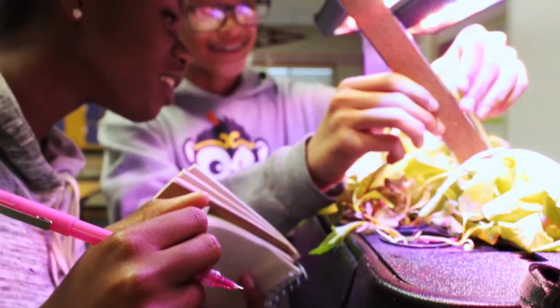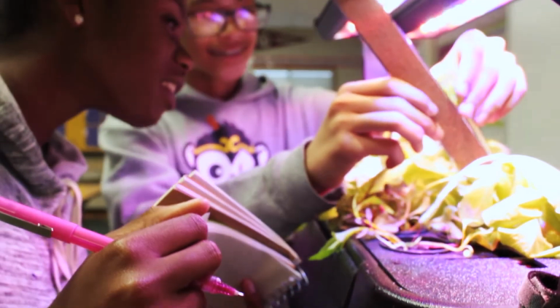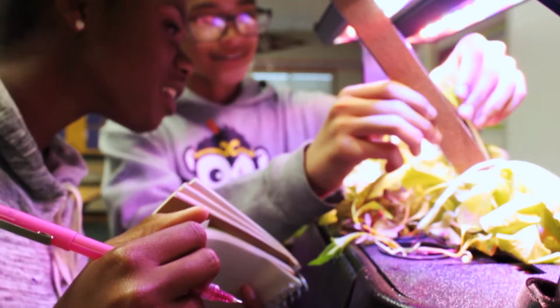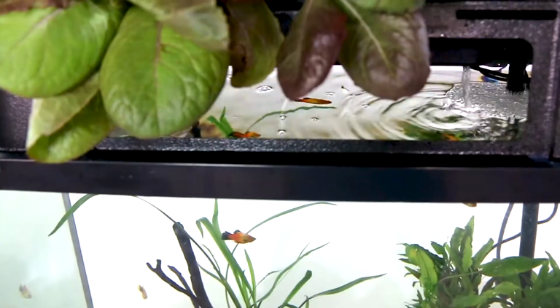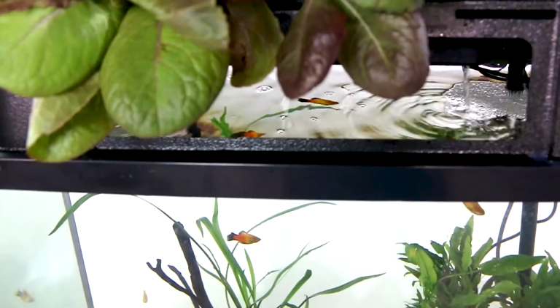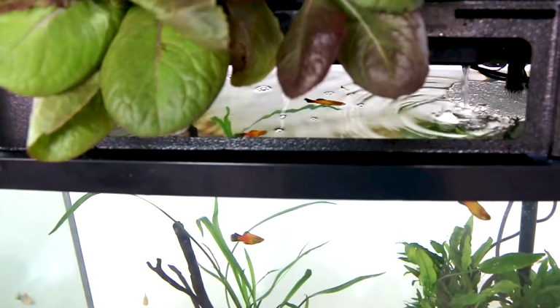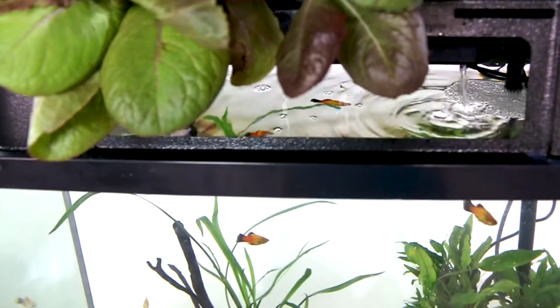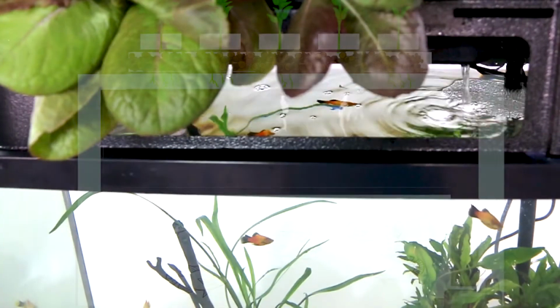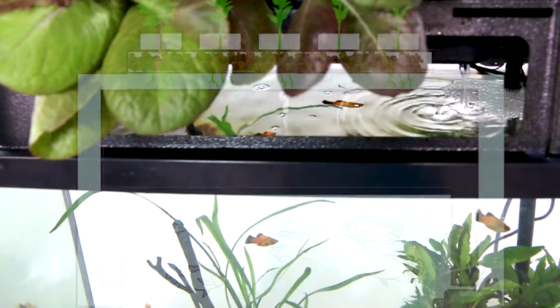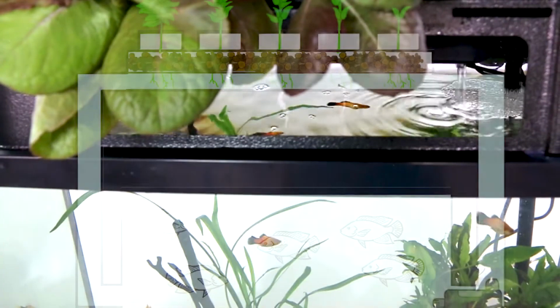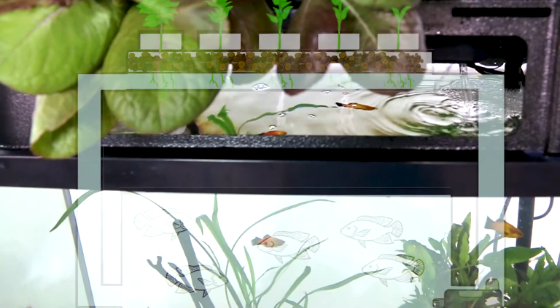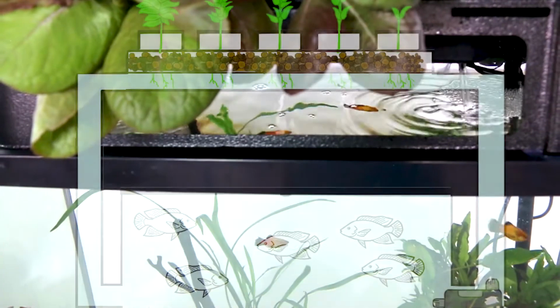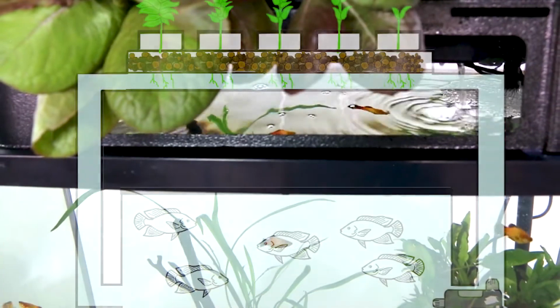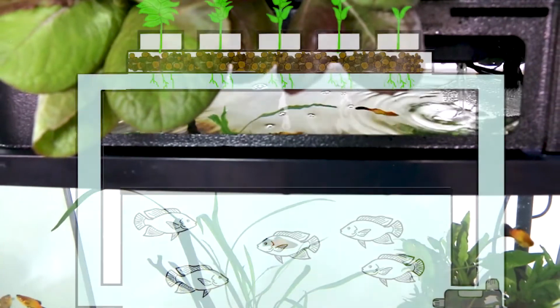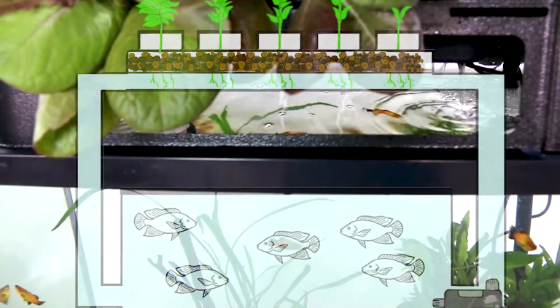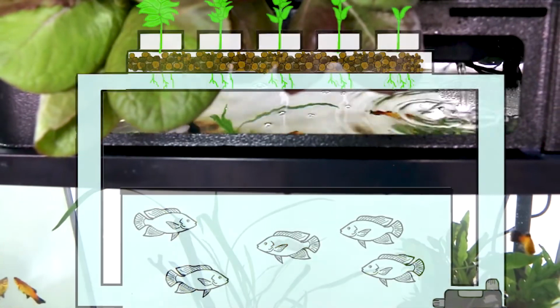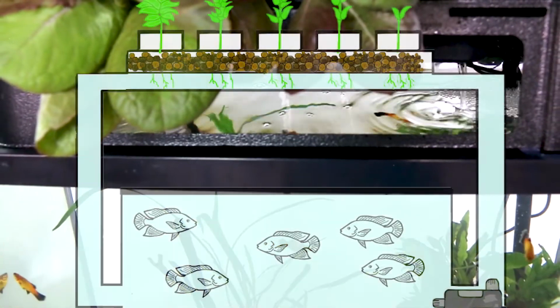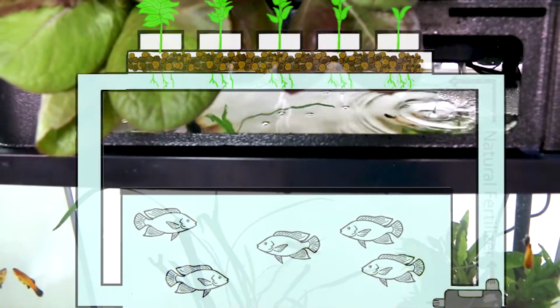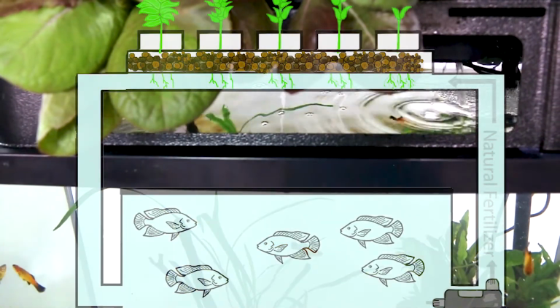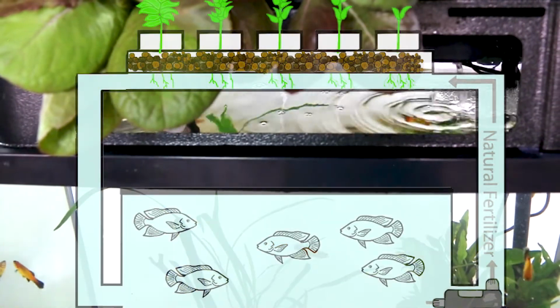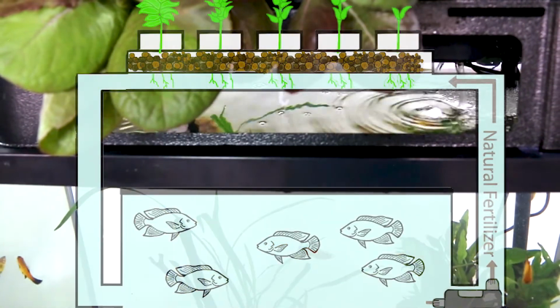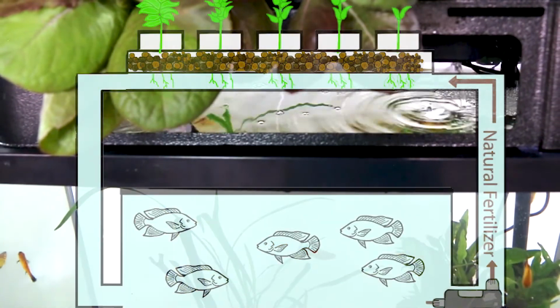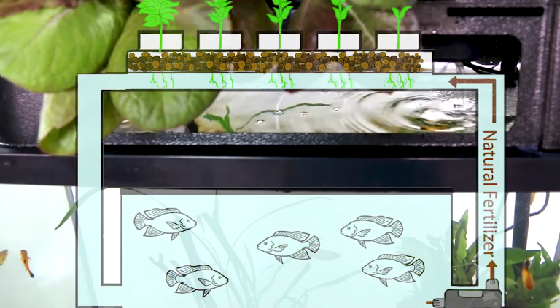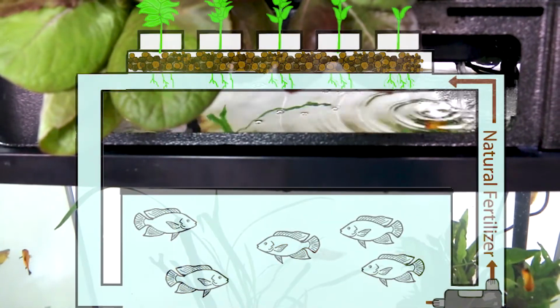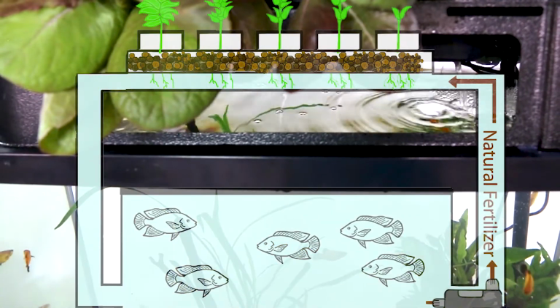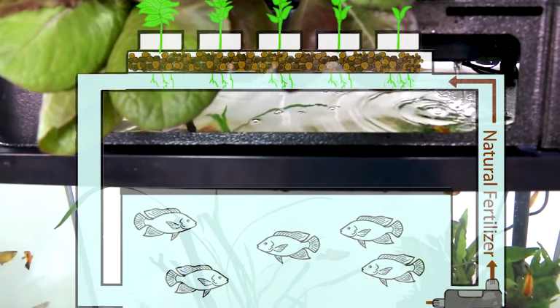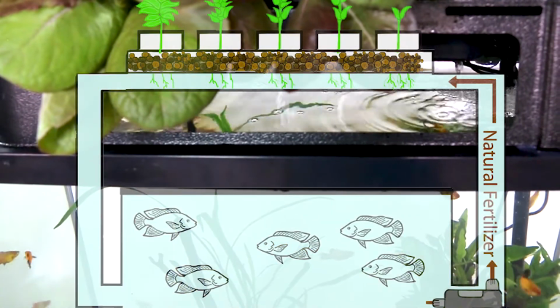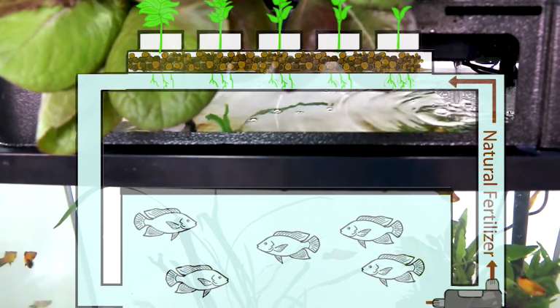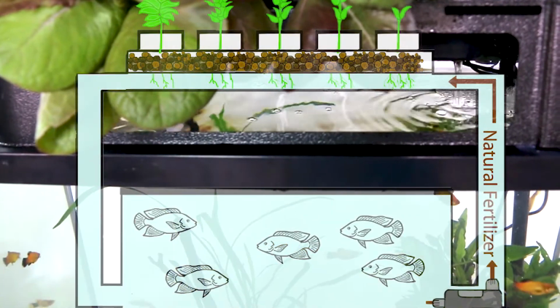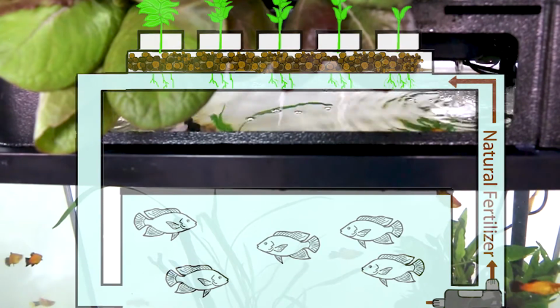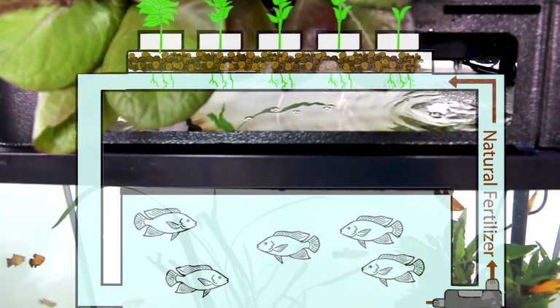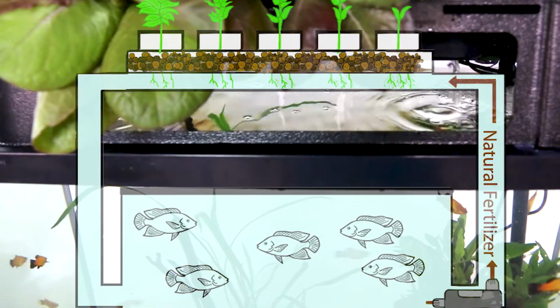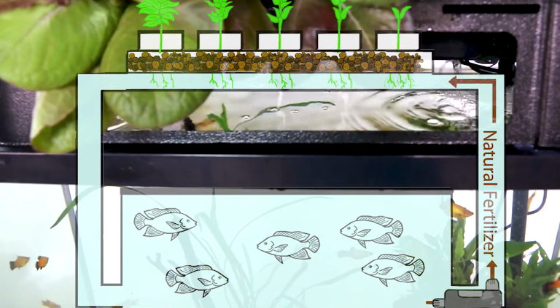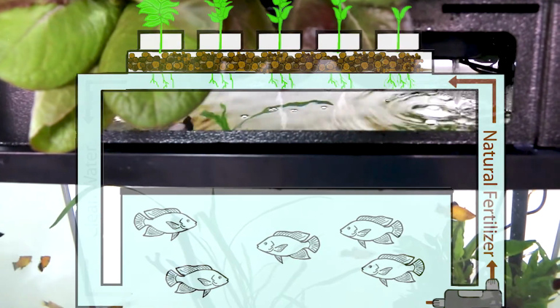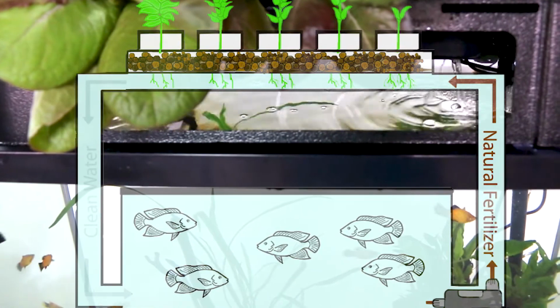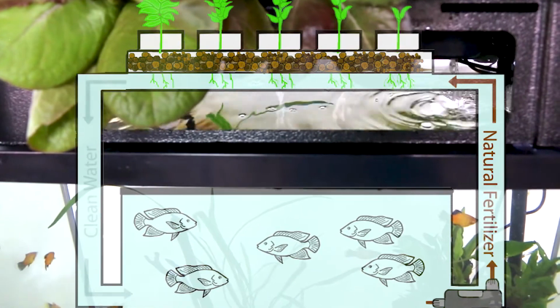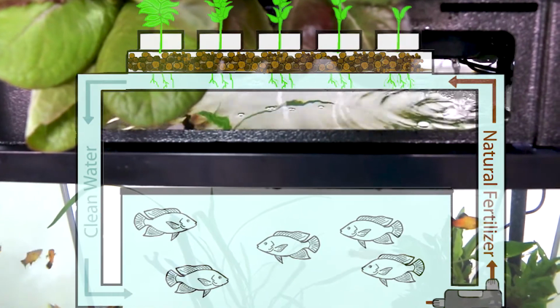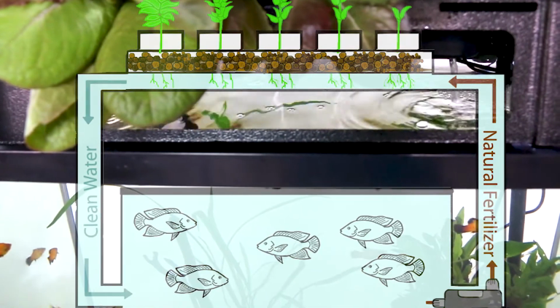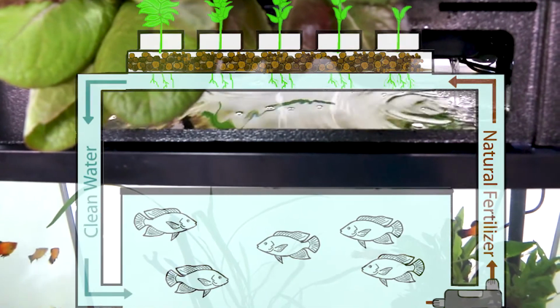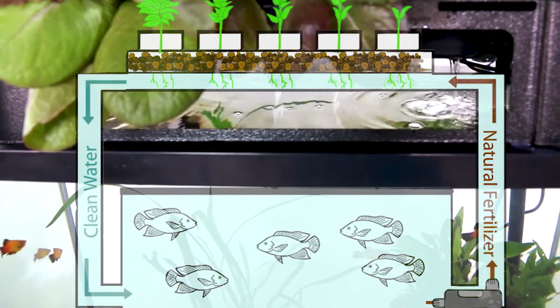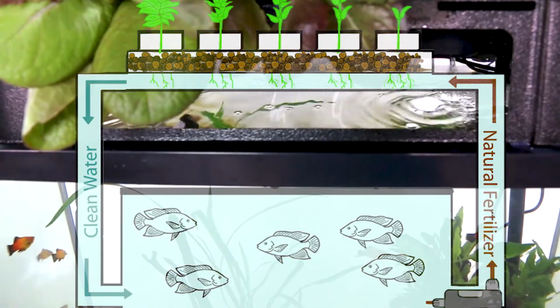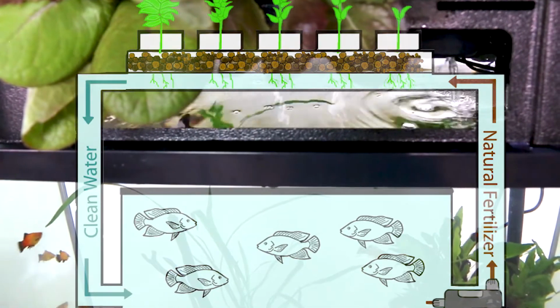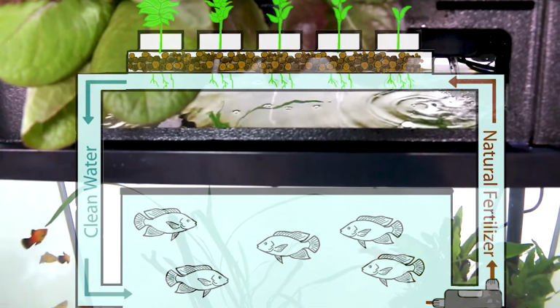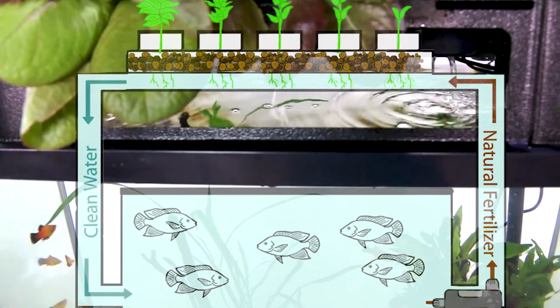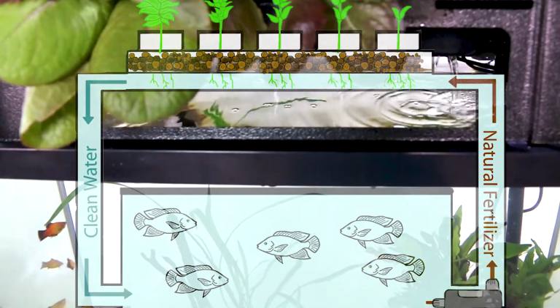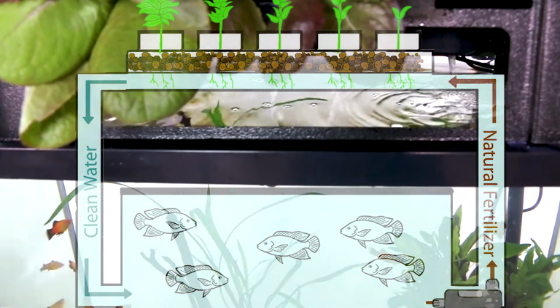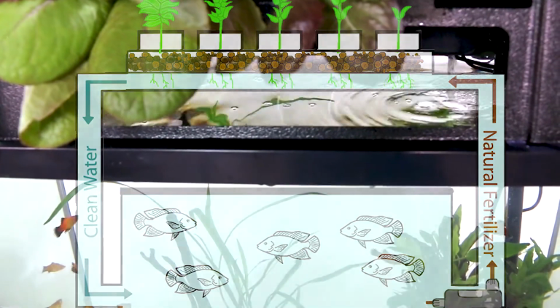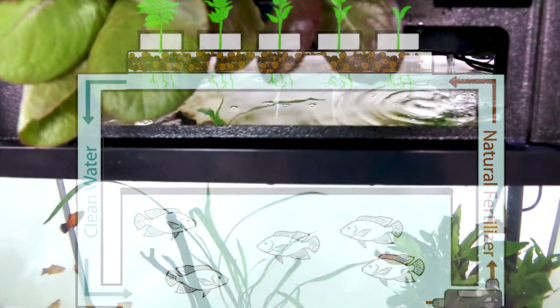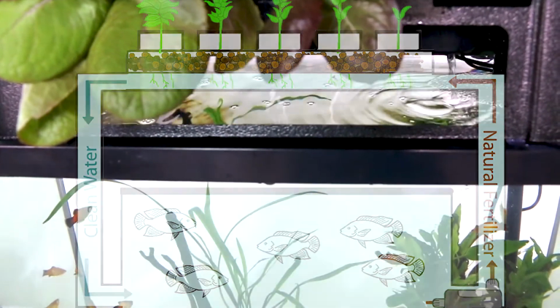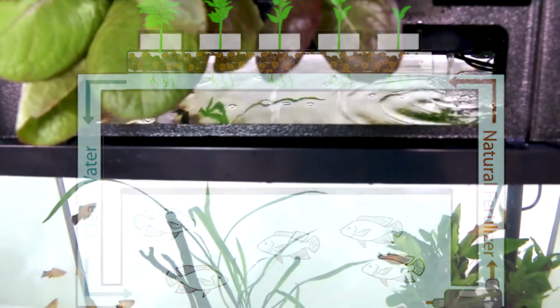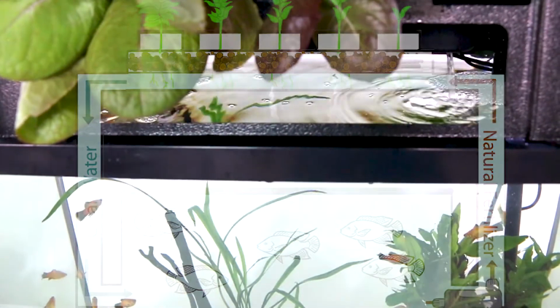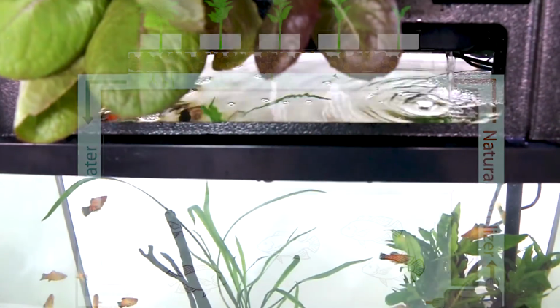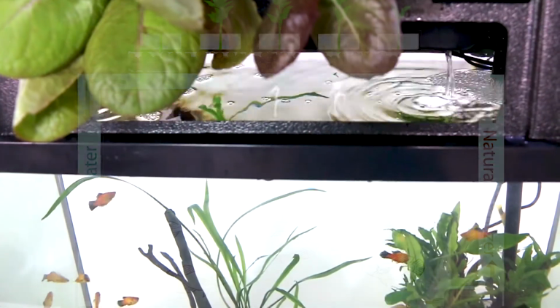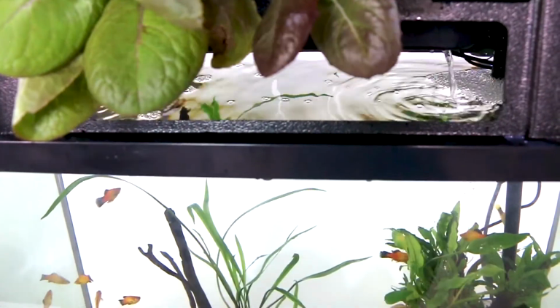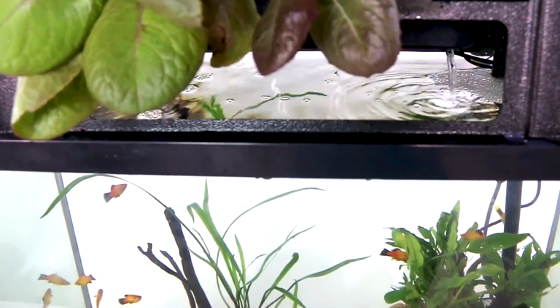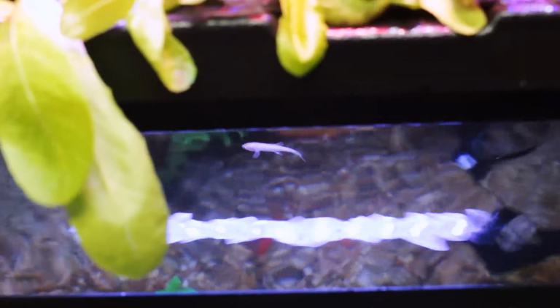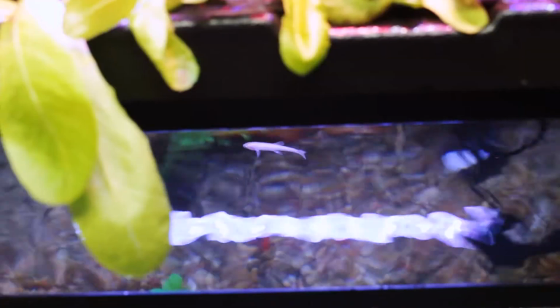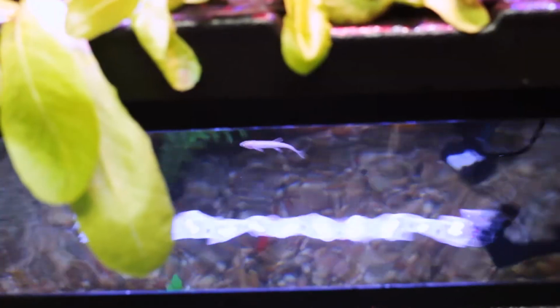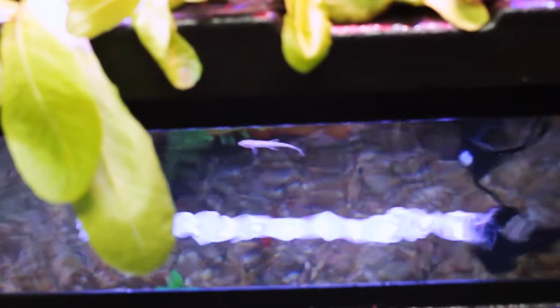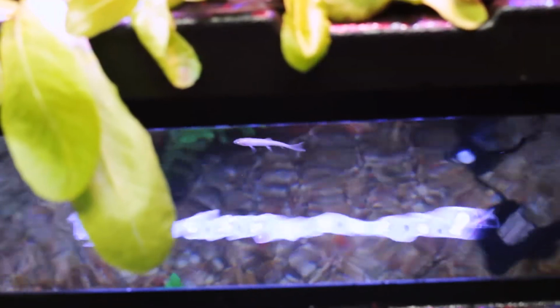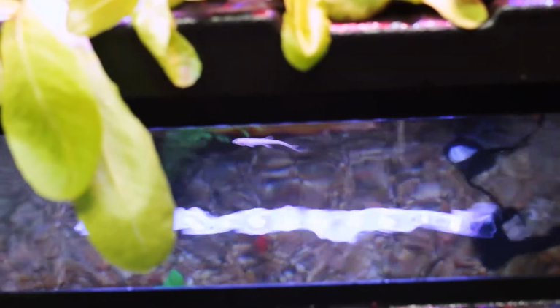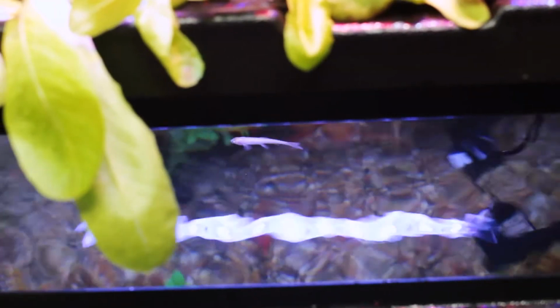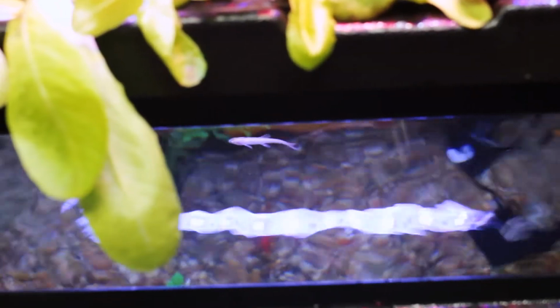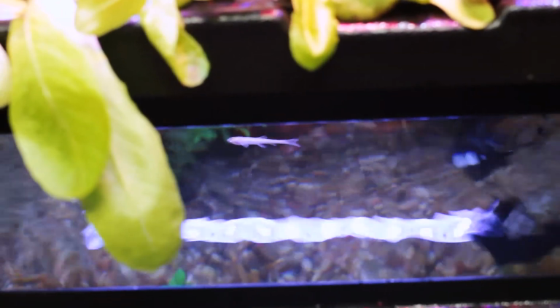In this circulating system, fish waste acts as a natural fertilizer for plants, and plants purify the water for the fish – perfect harmony.